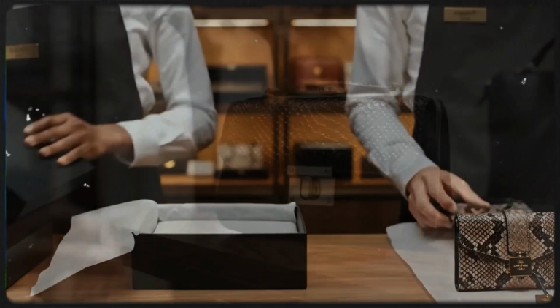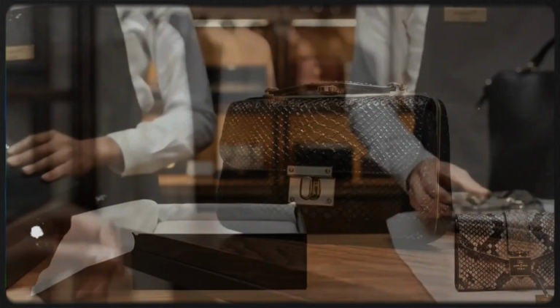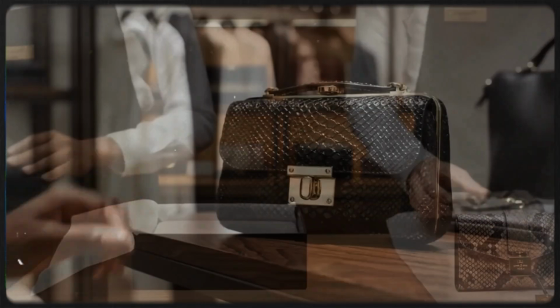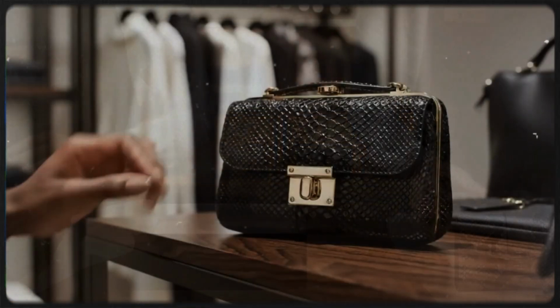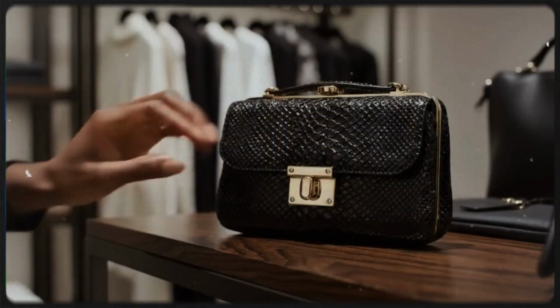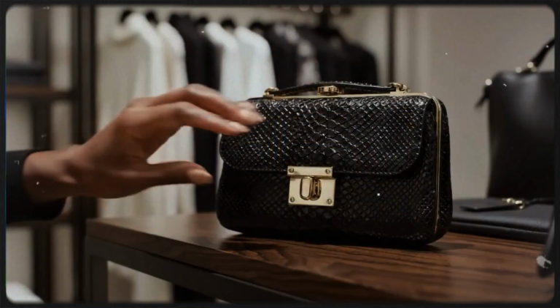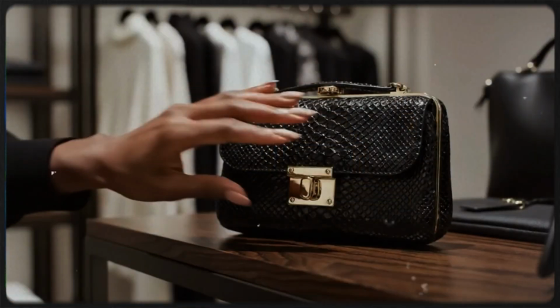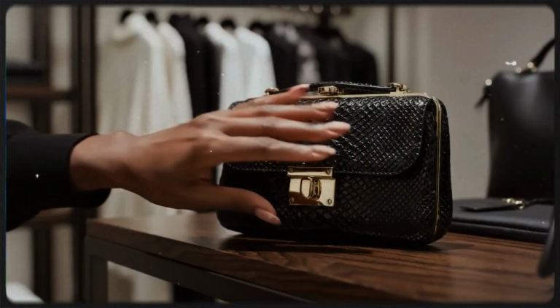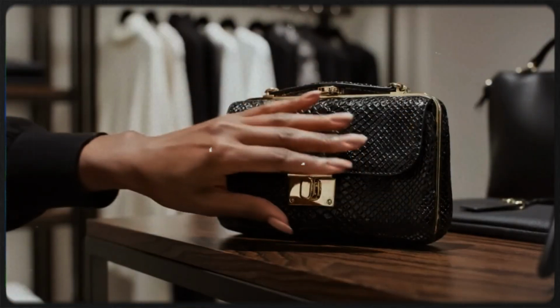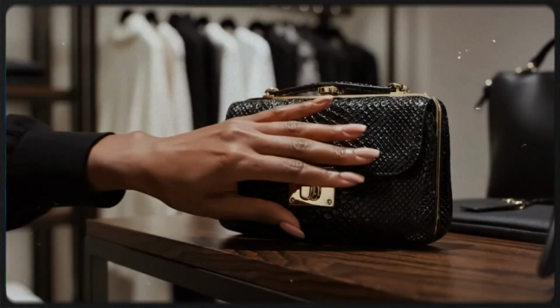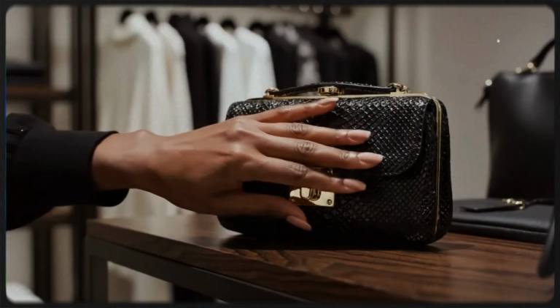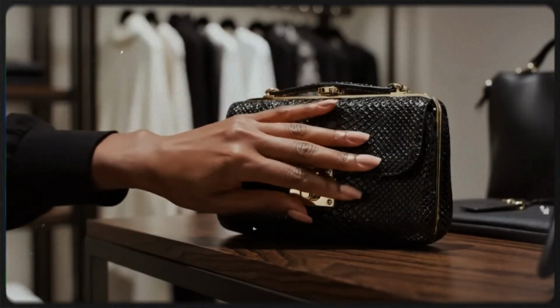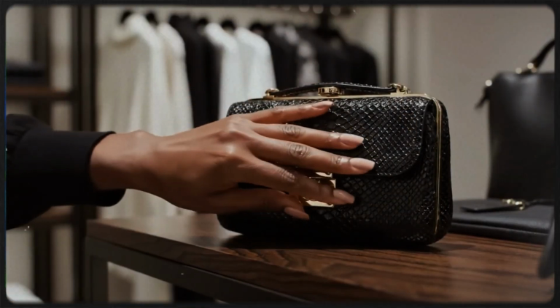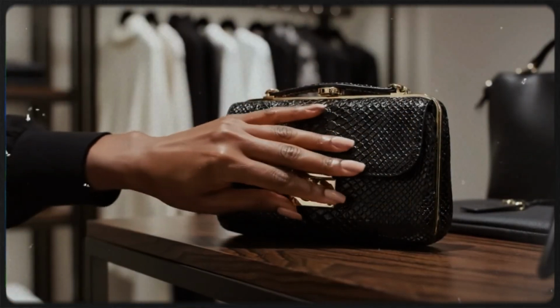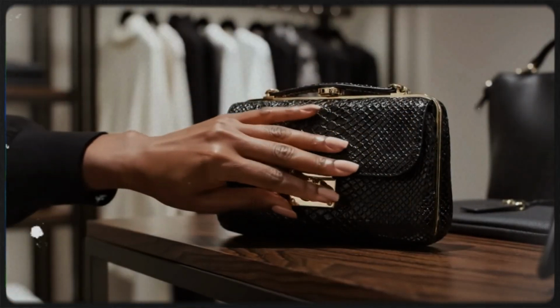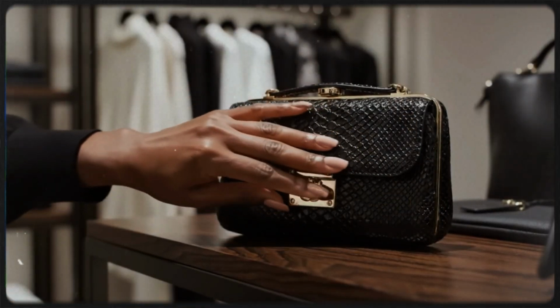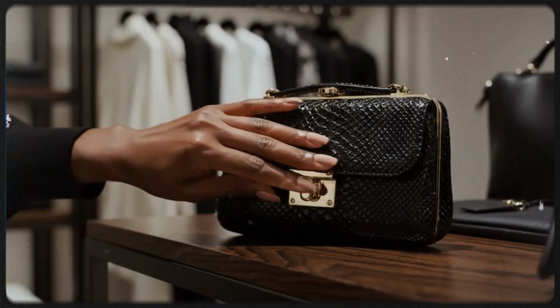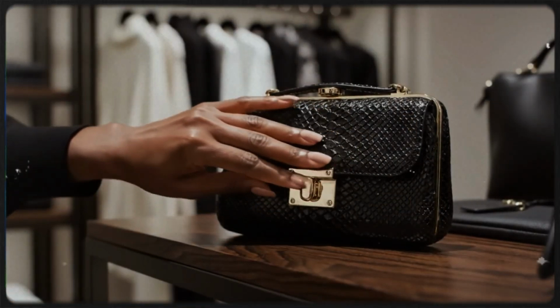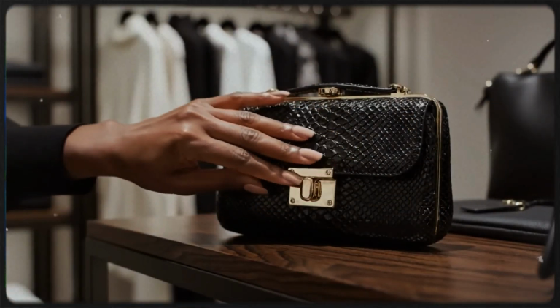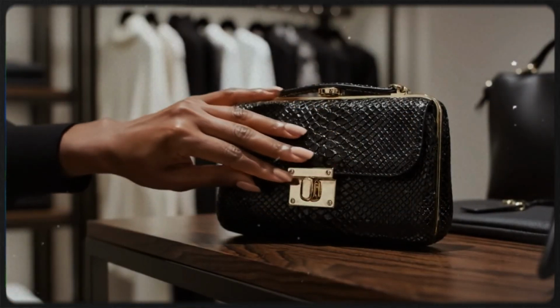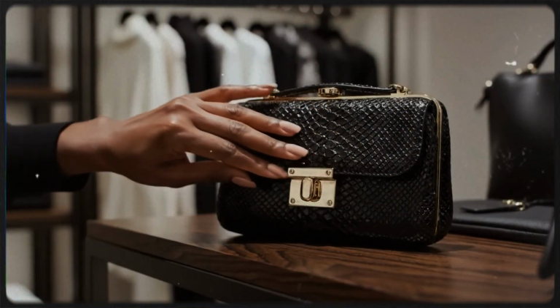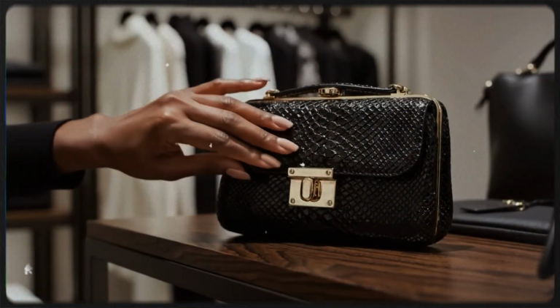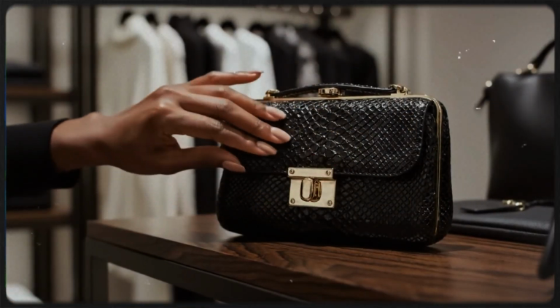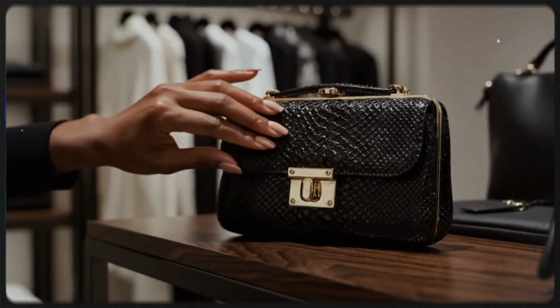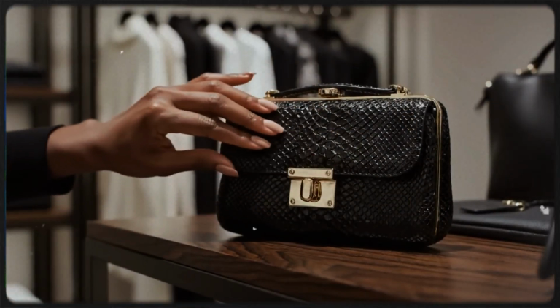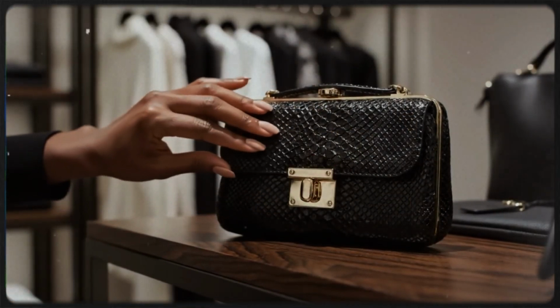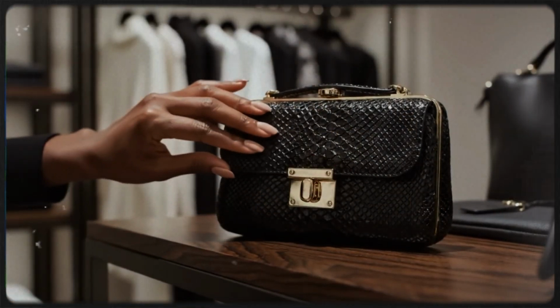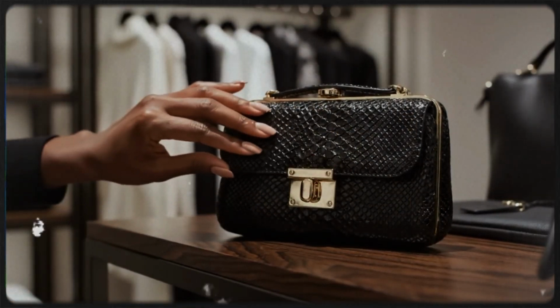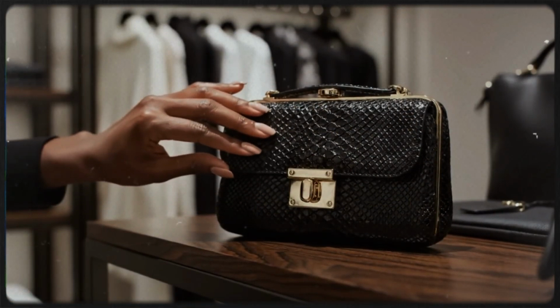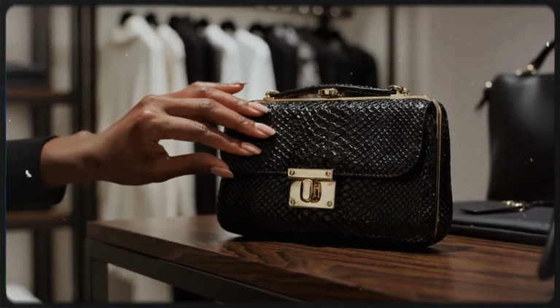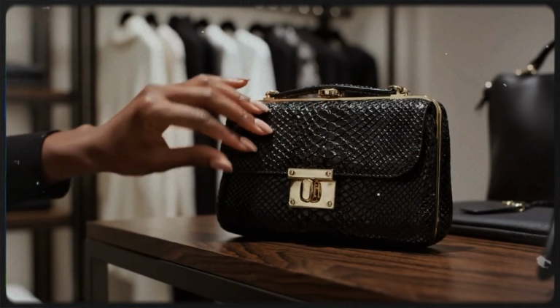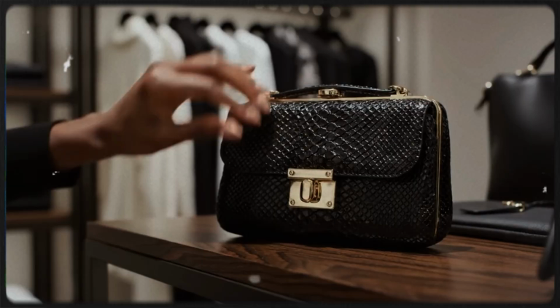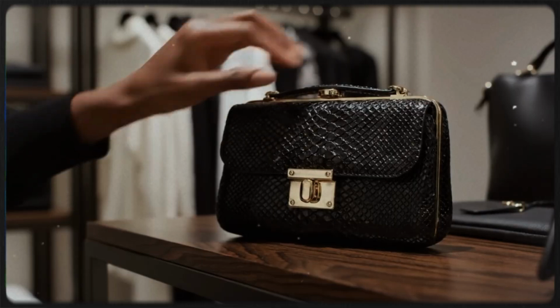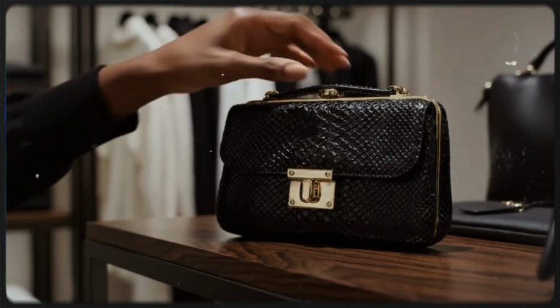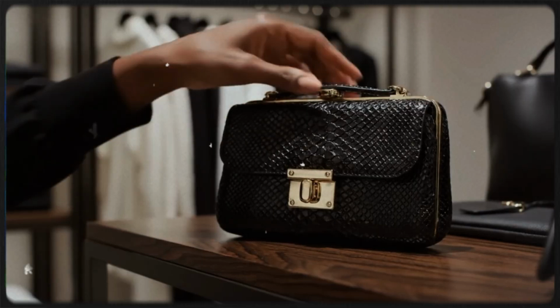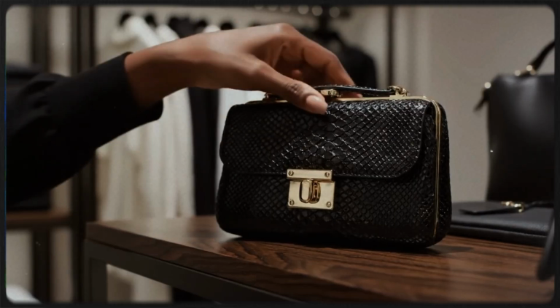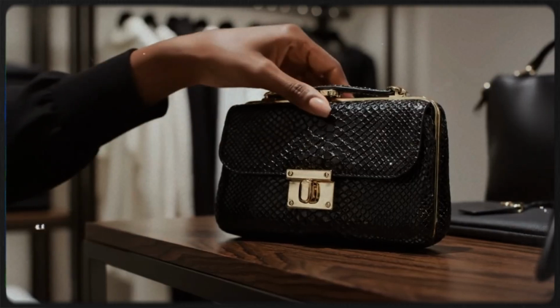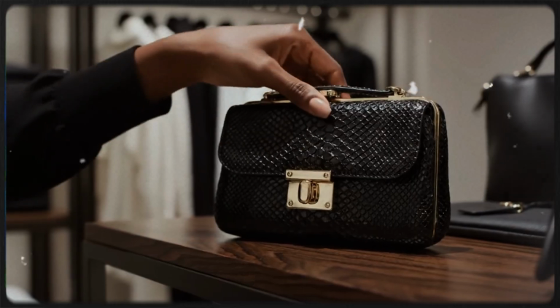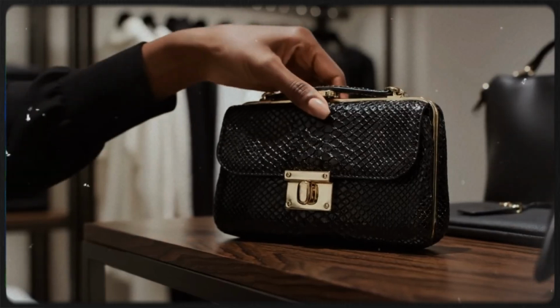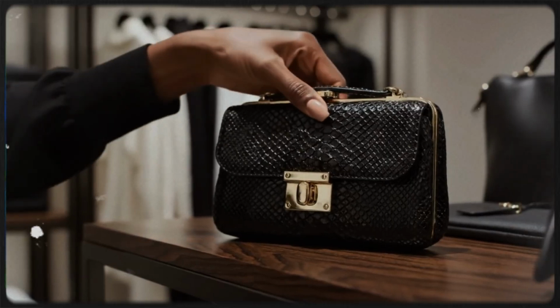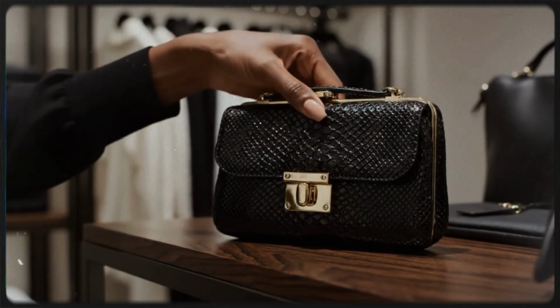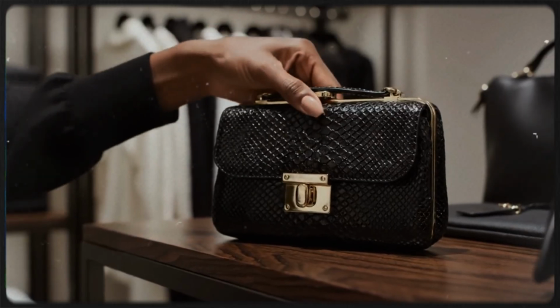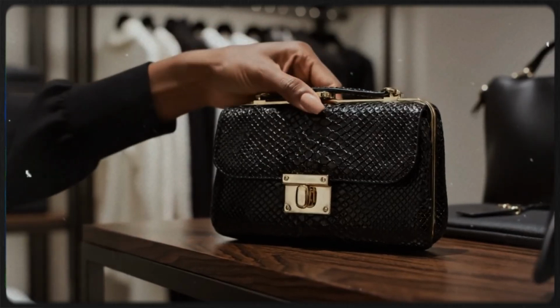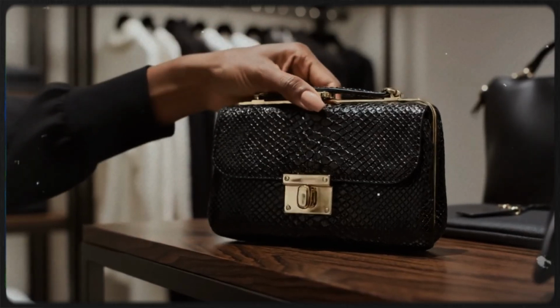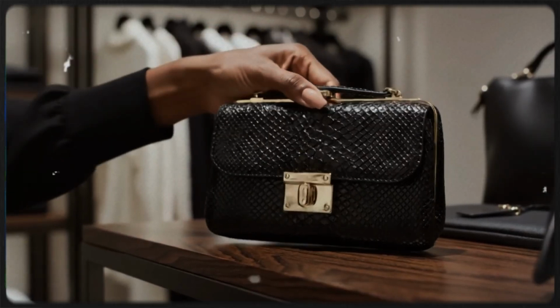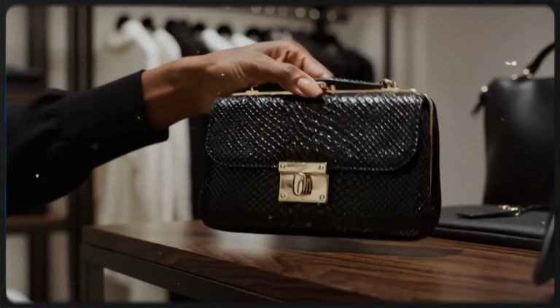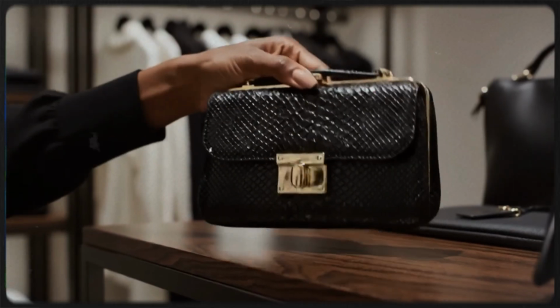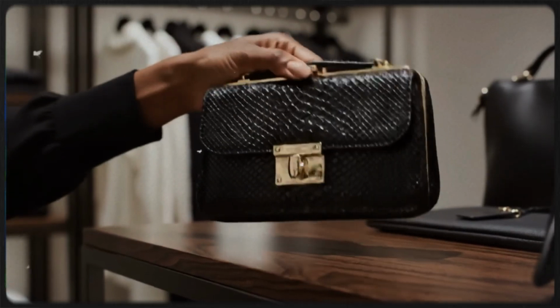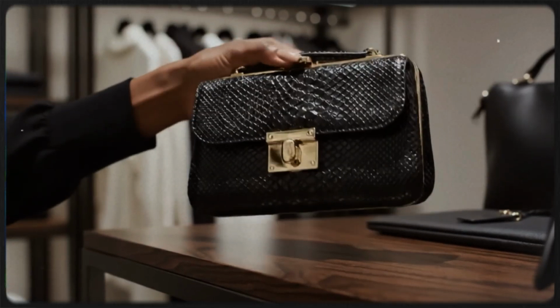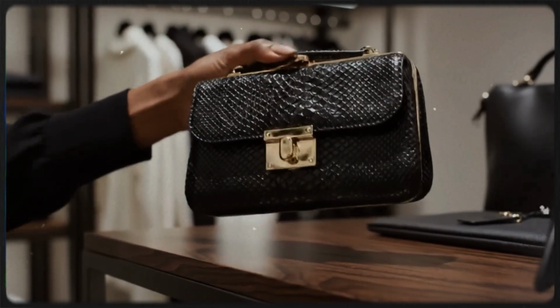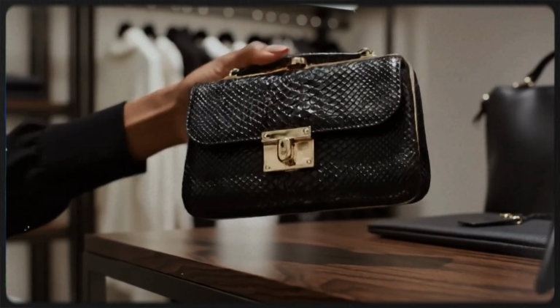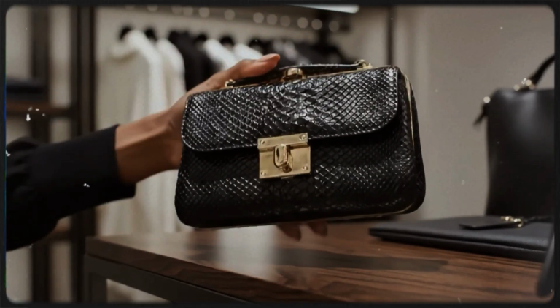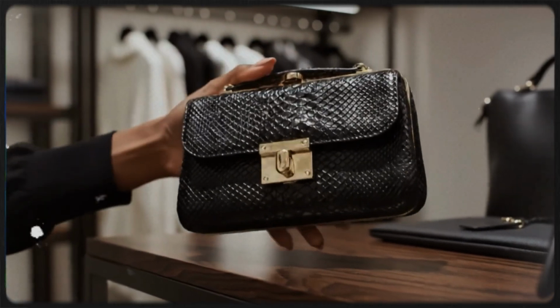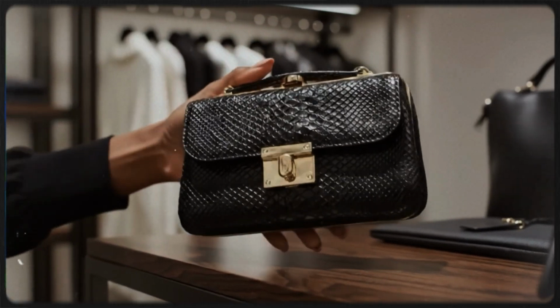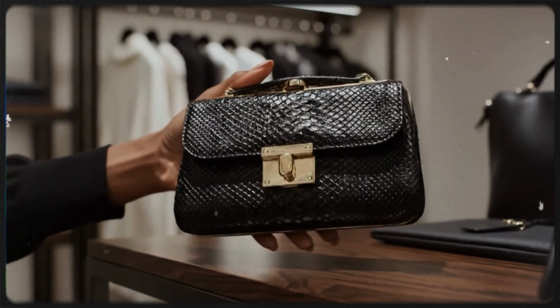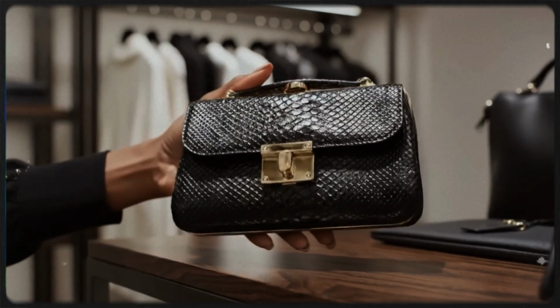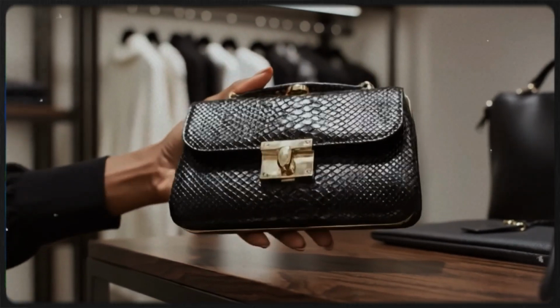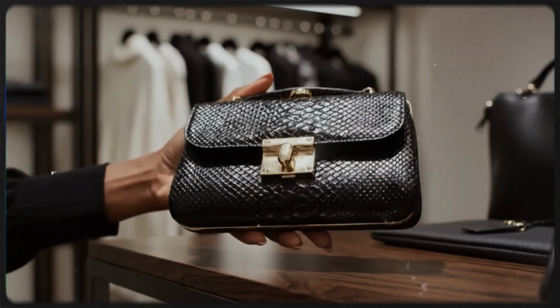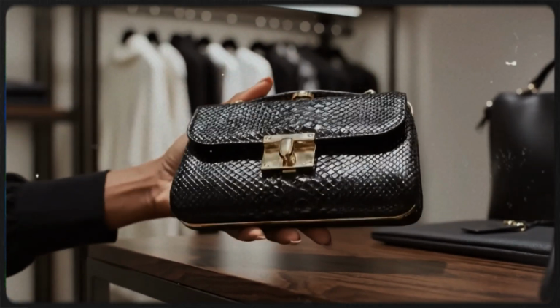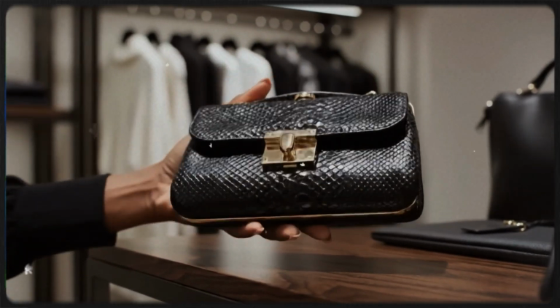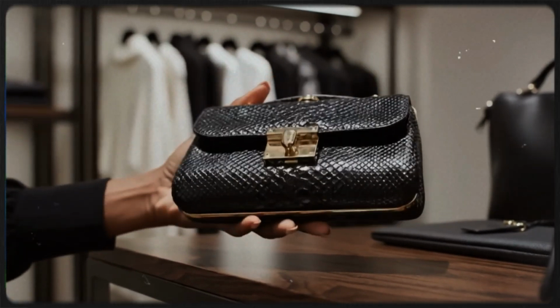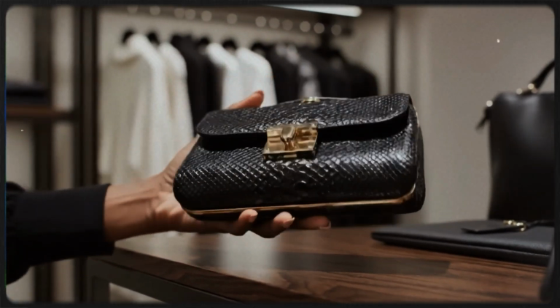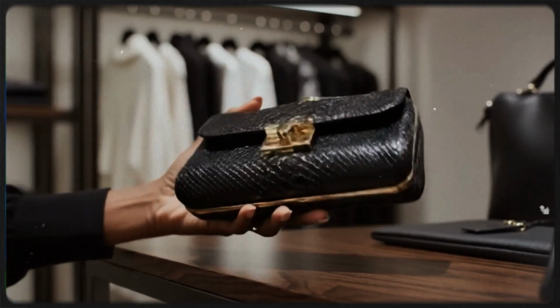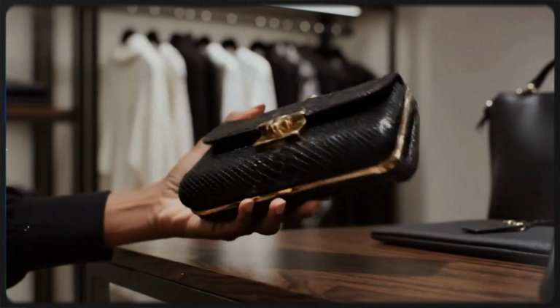Here we see the meticulous detail of the ethically sourced python skin, perfectly complemented by the bespoke hardware.